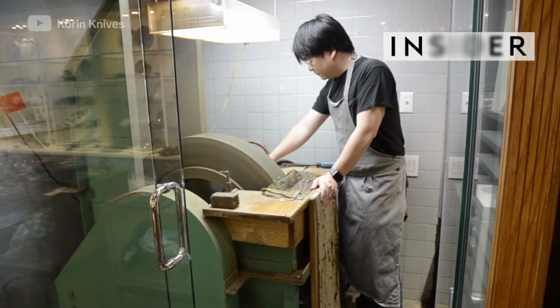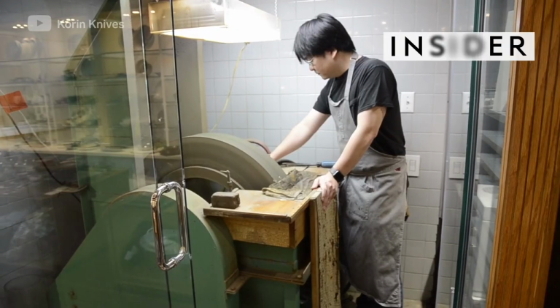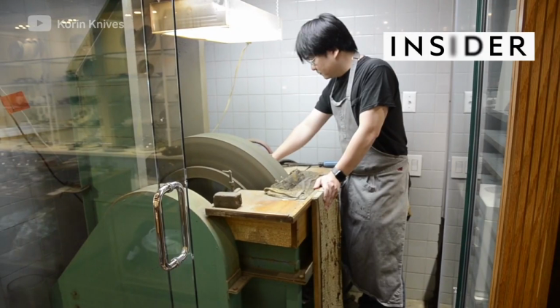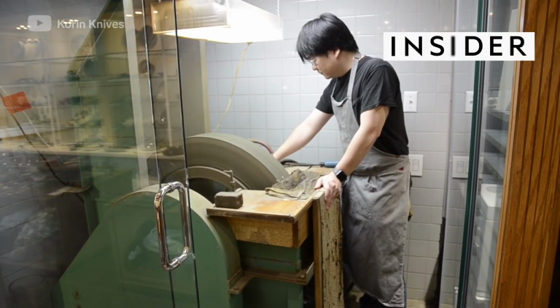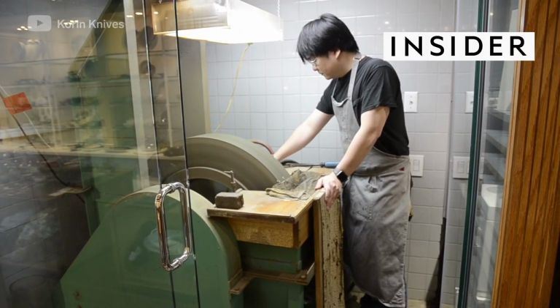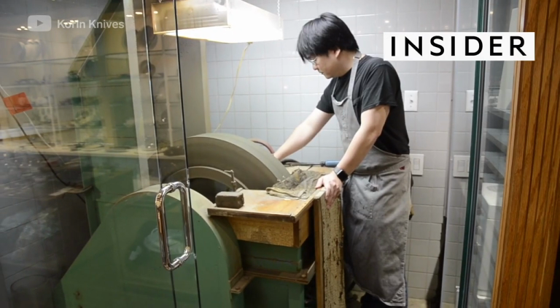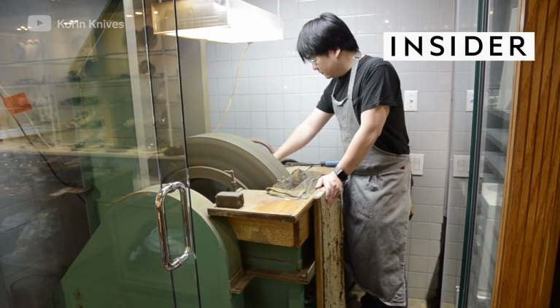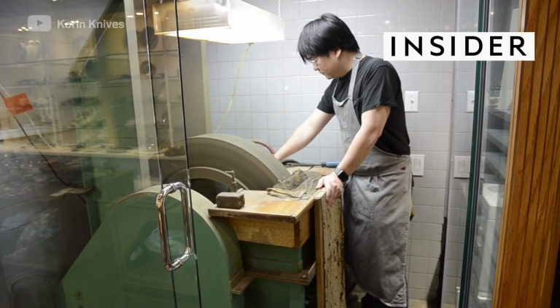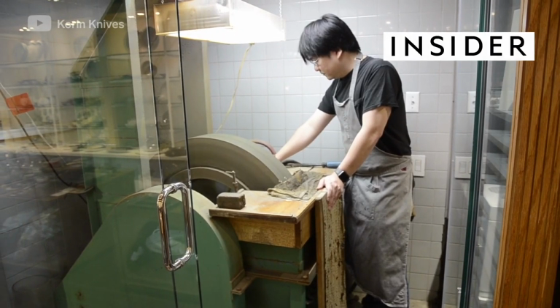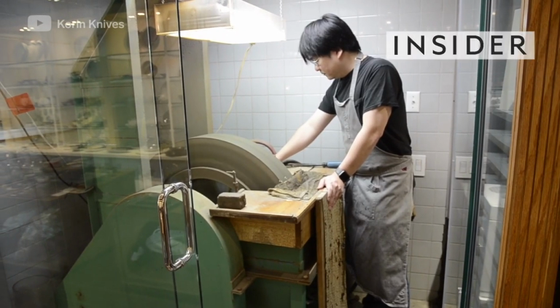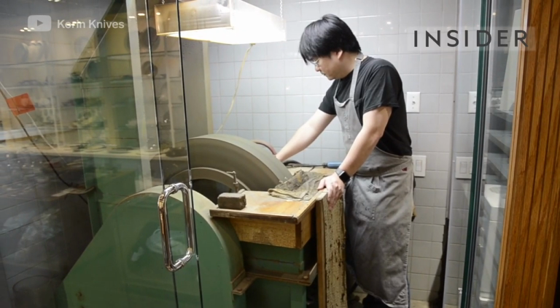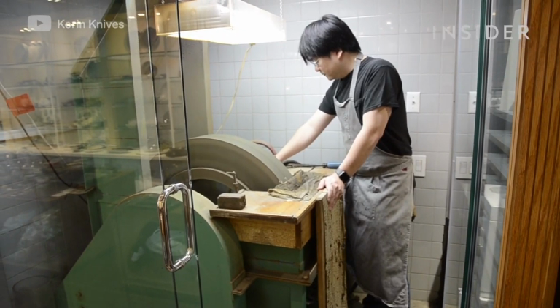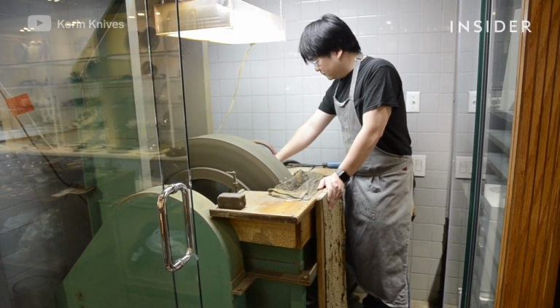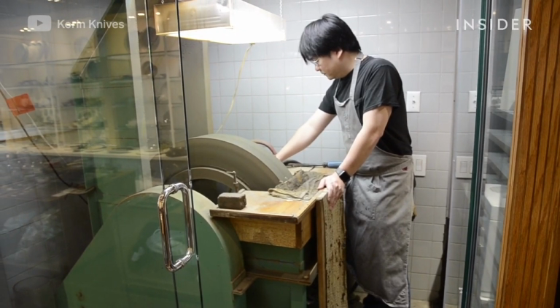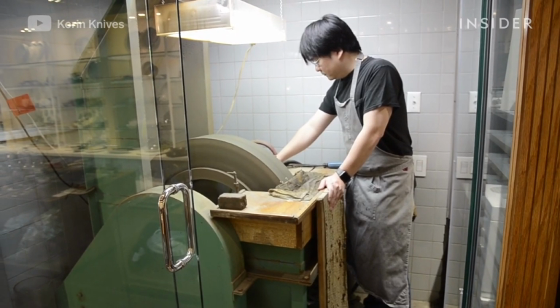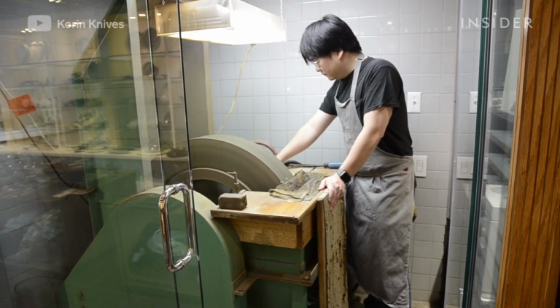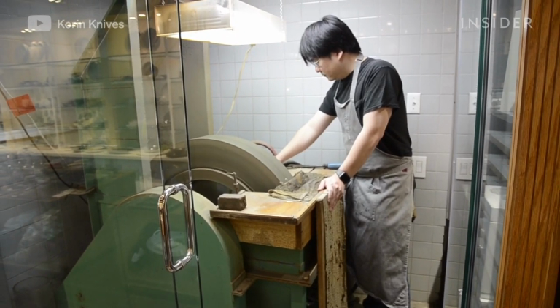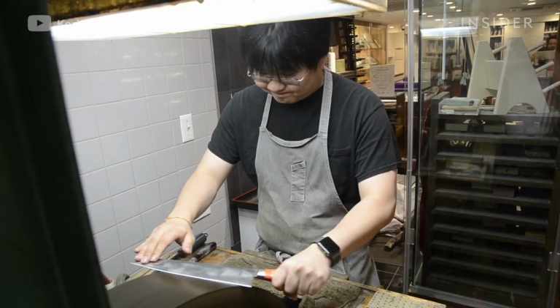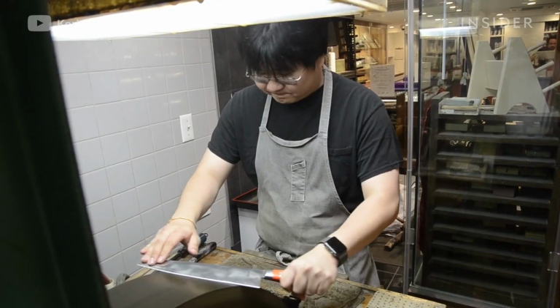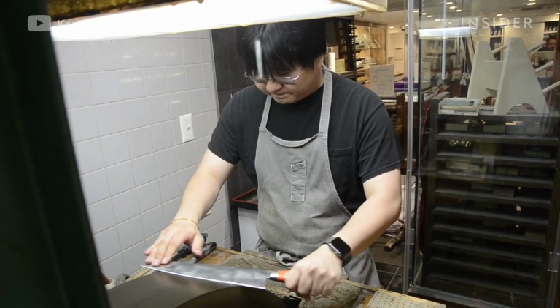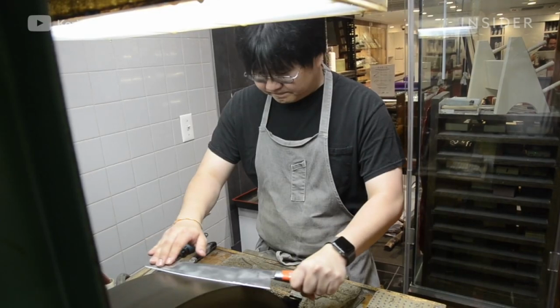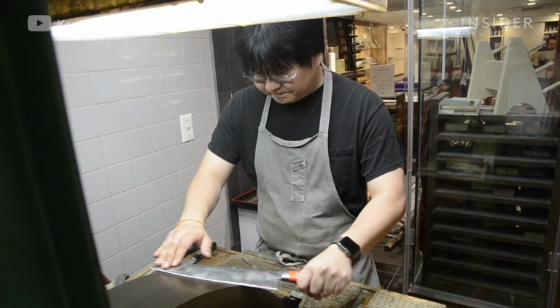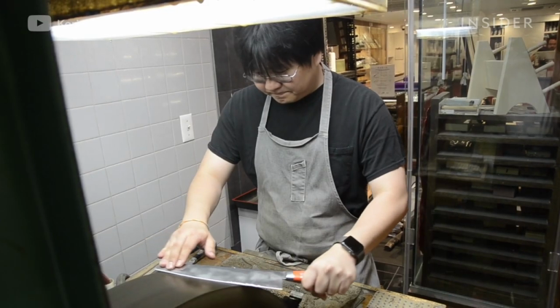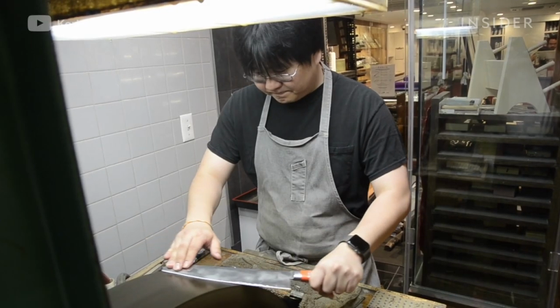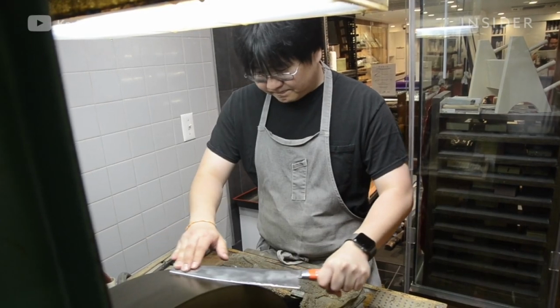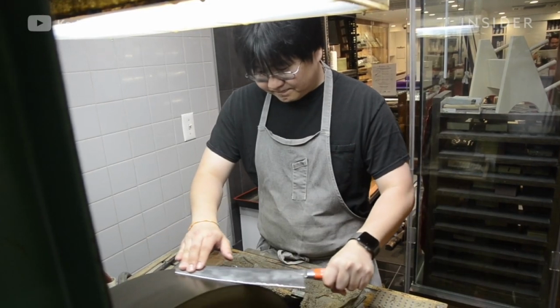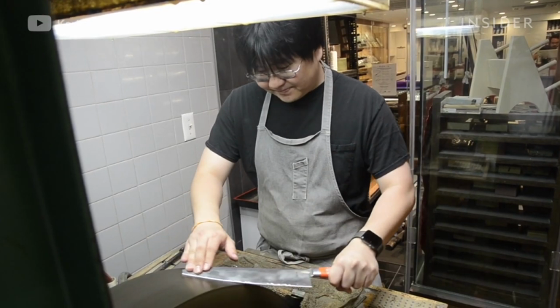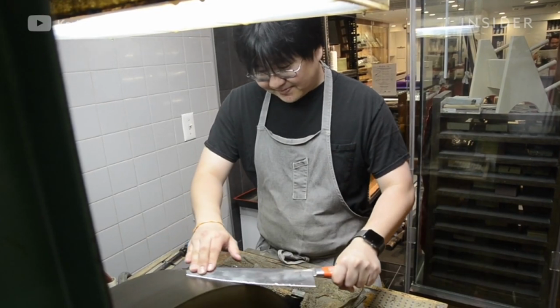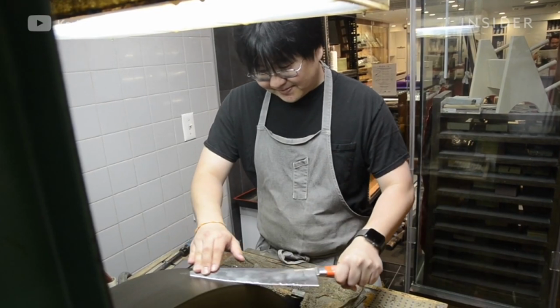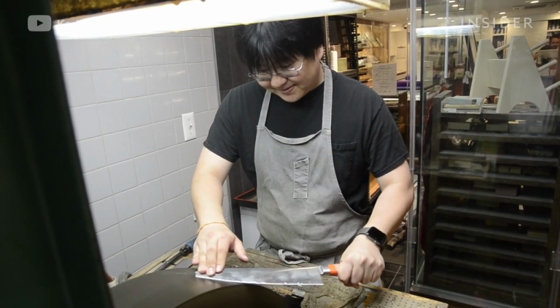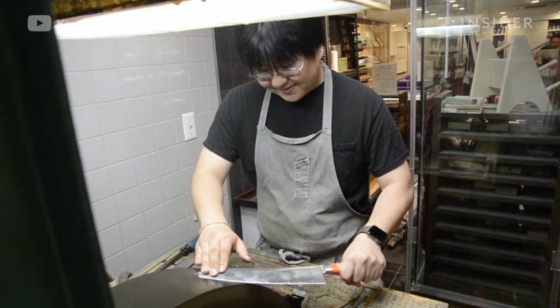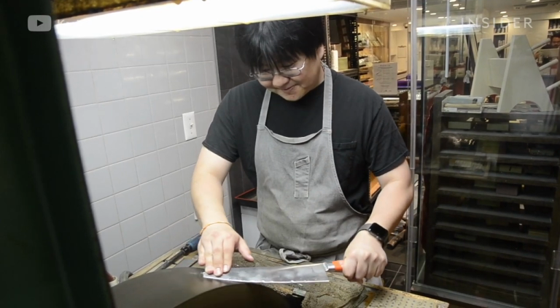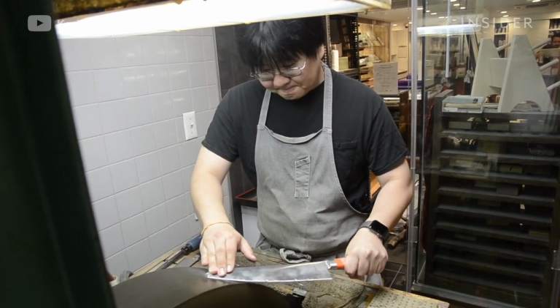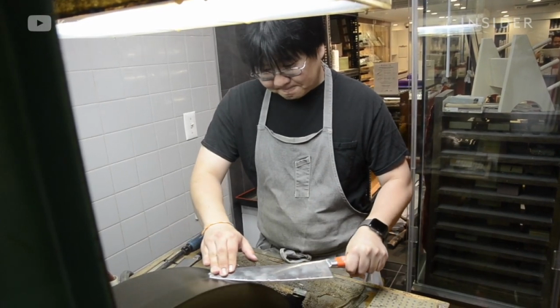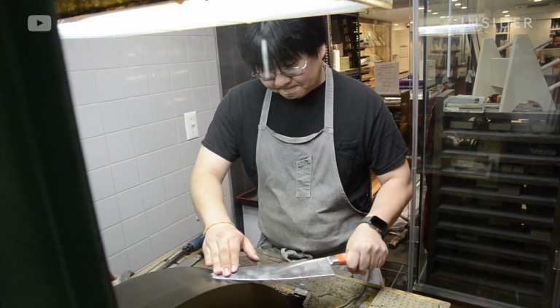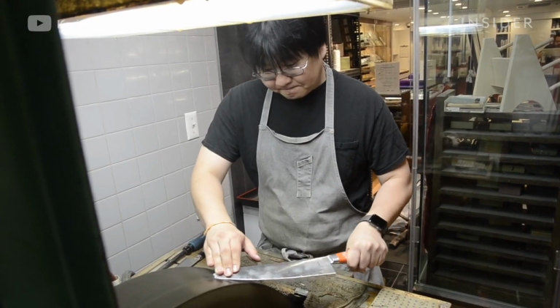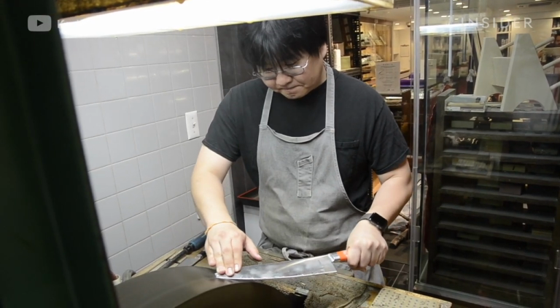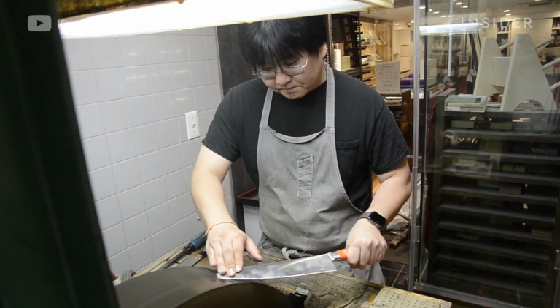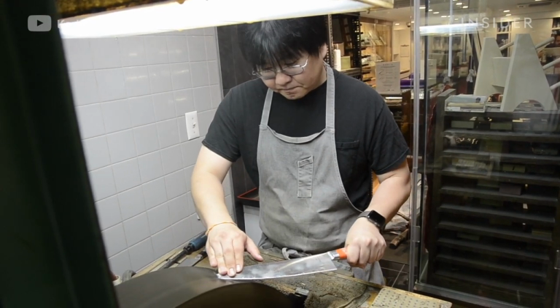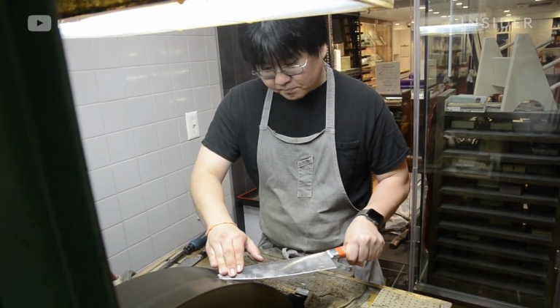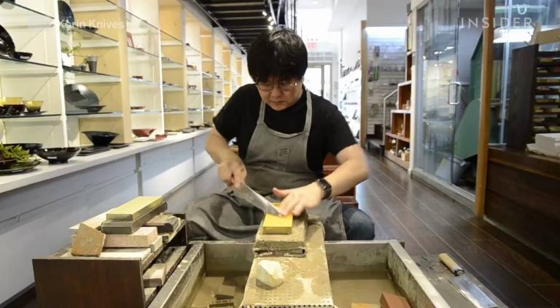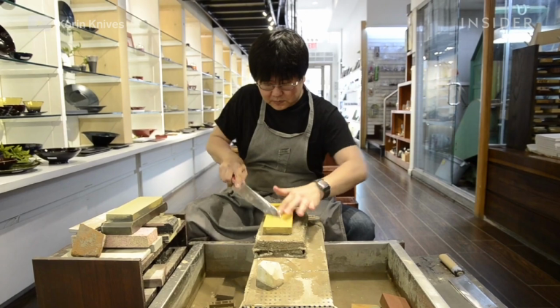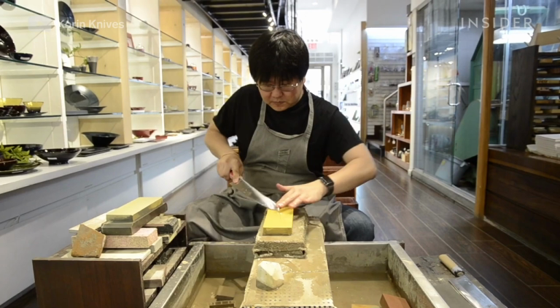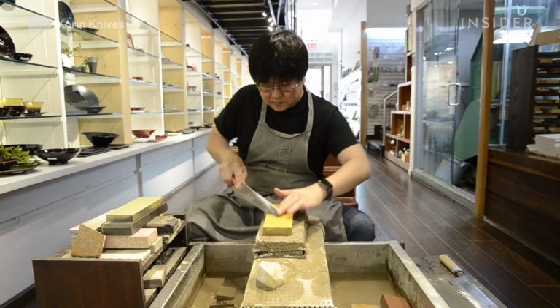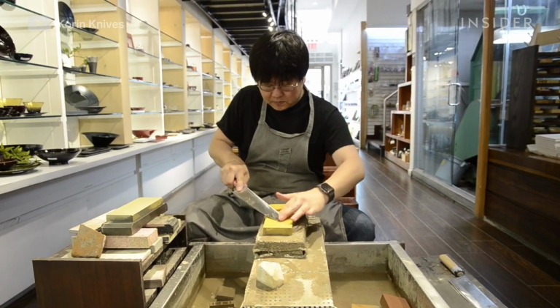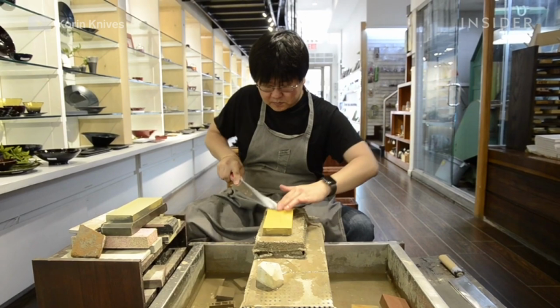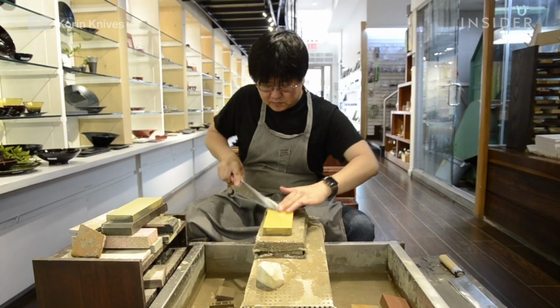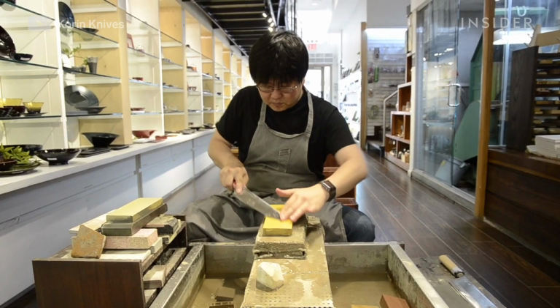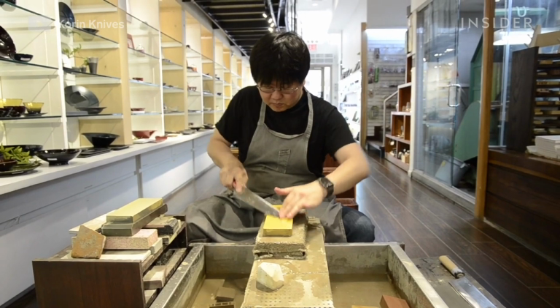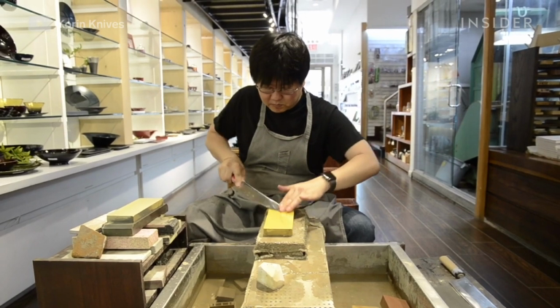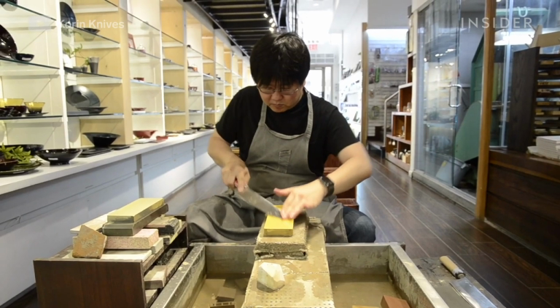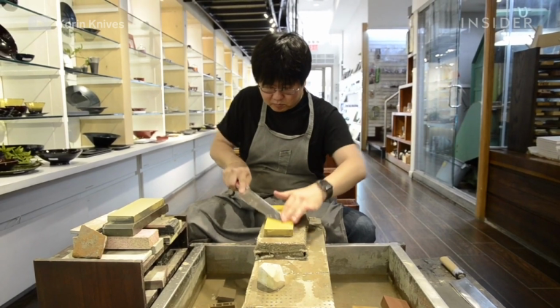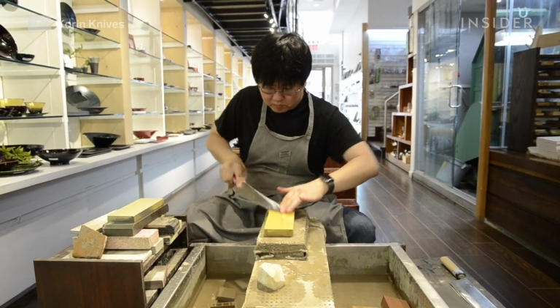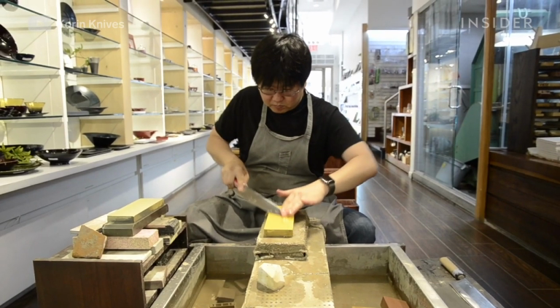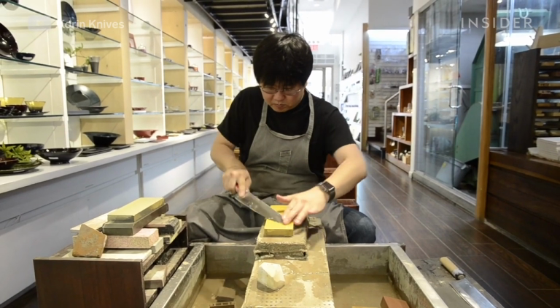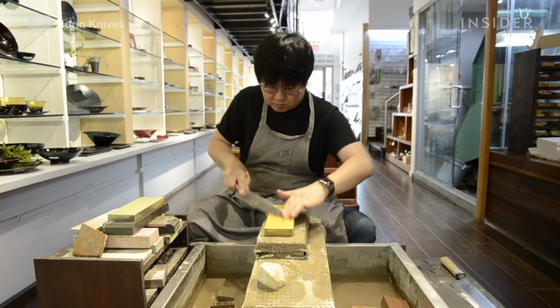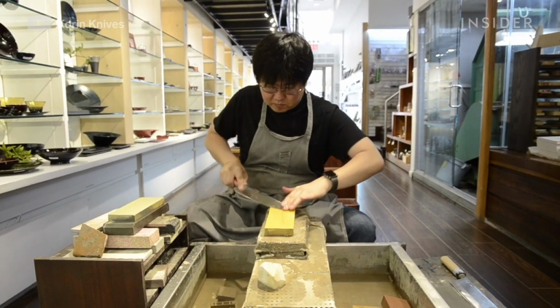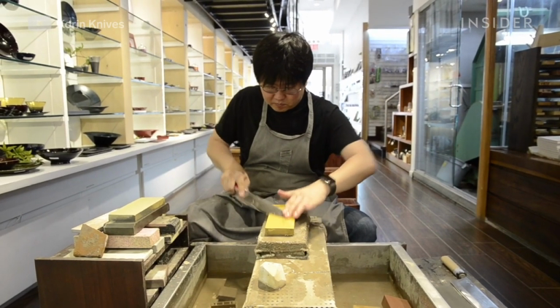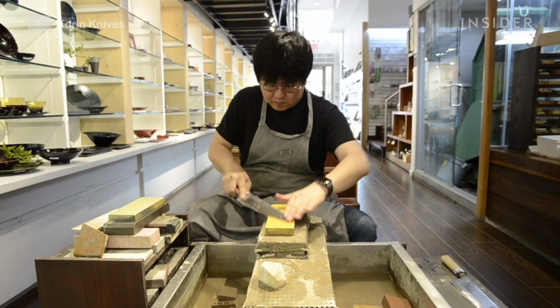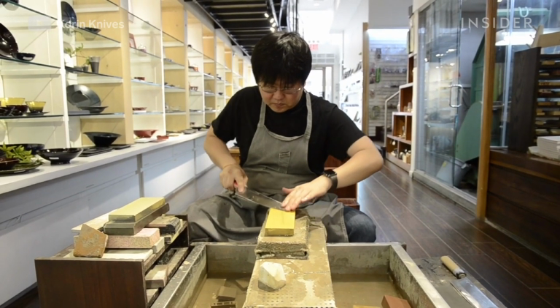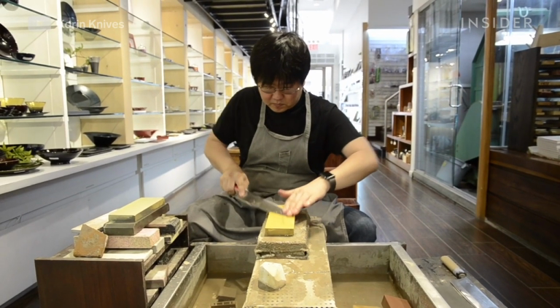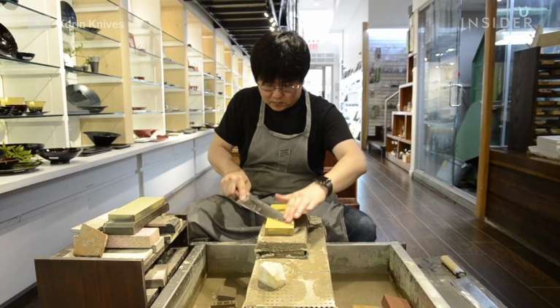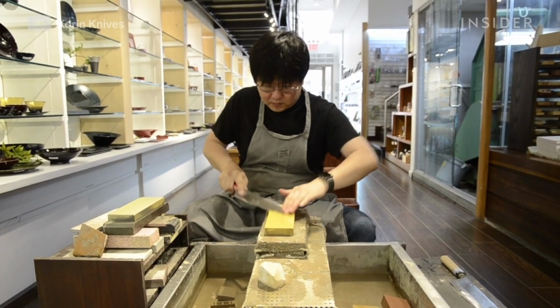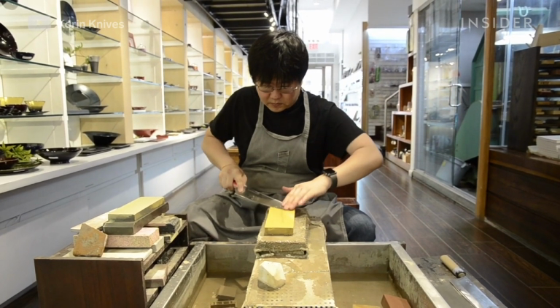This is Vincent Lau. He's a professional sharpener for Corrine Knives in New York City, and he also teaches sharpening classes.